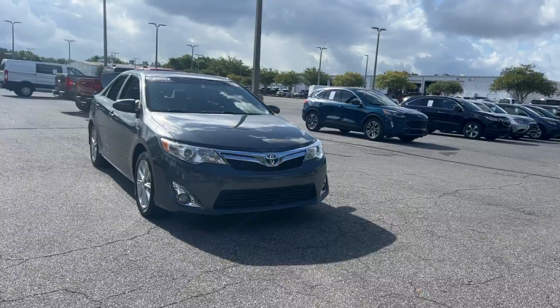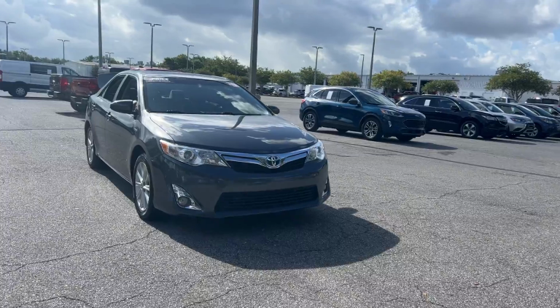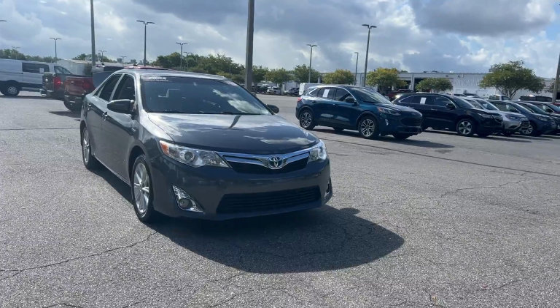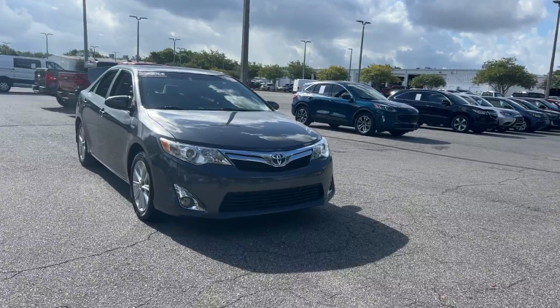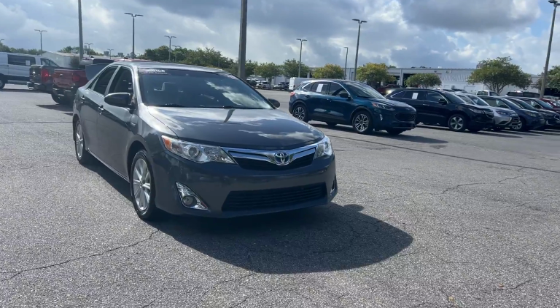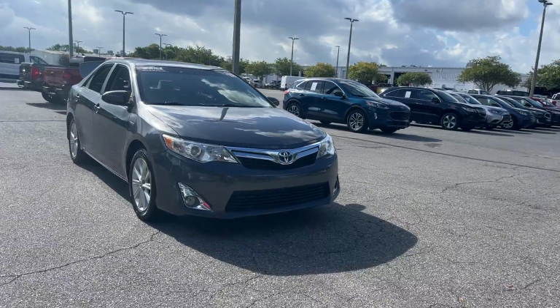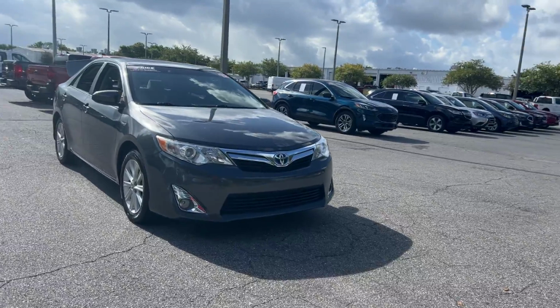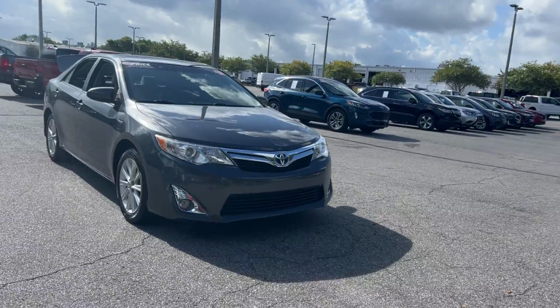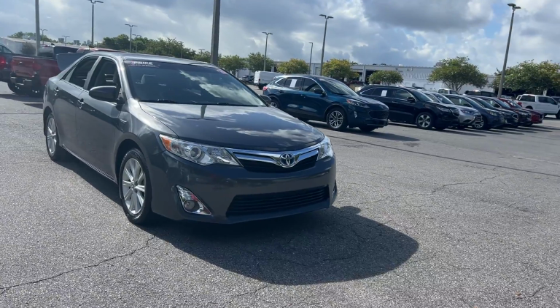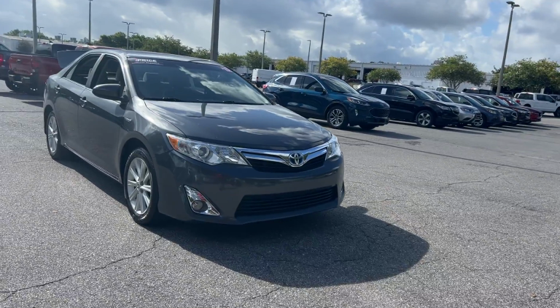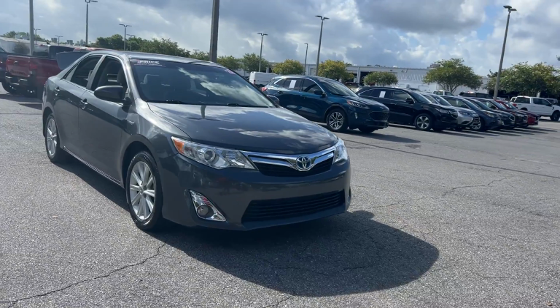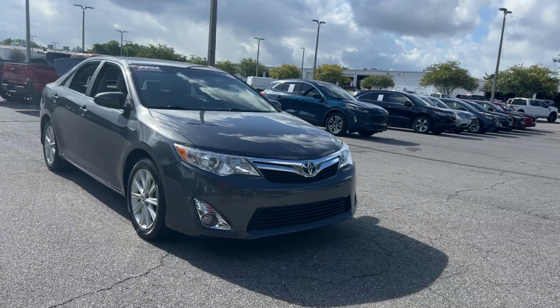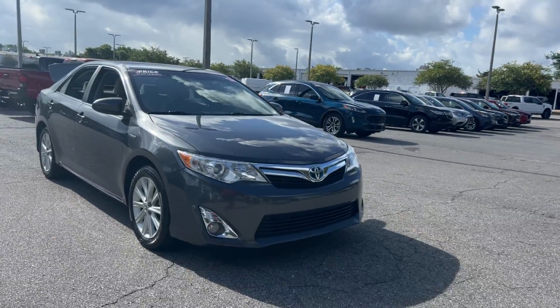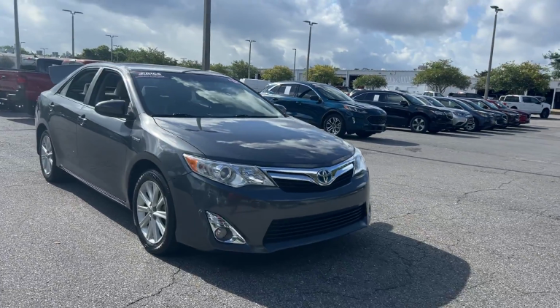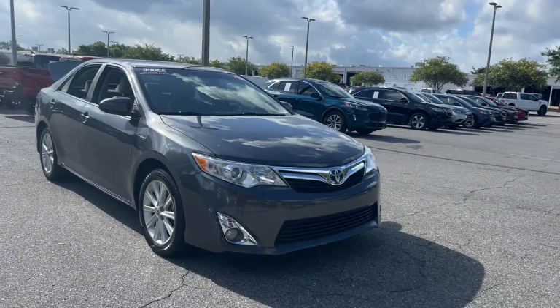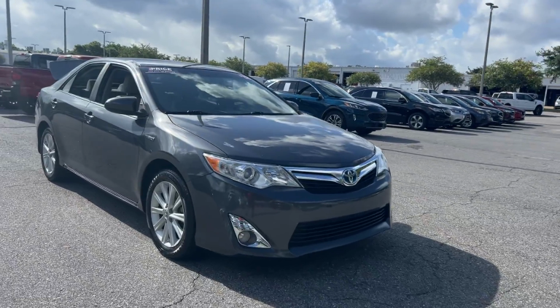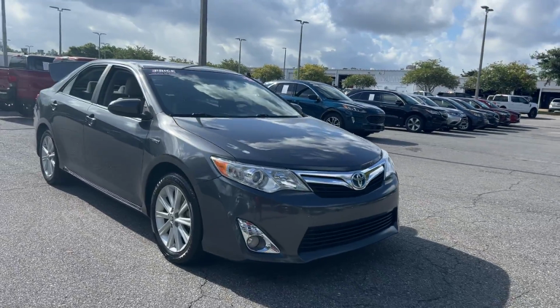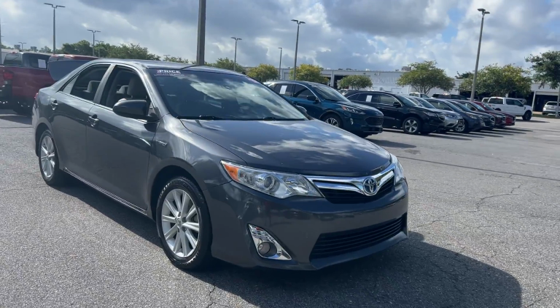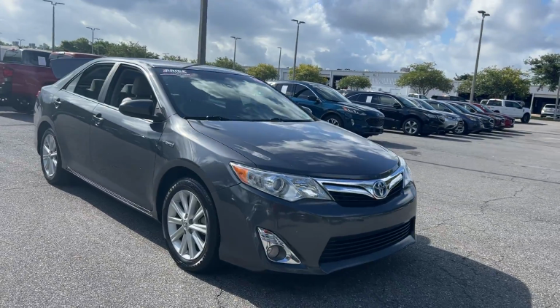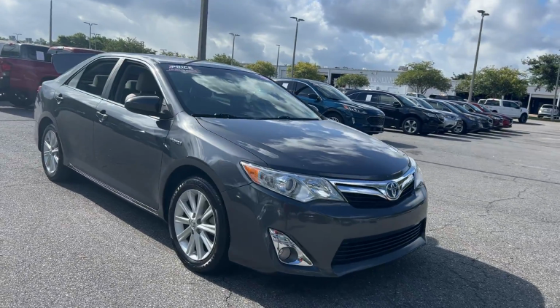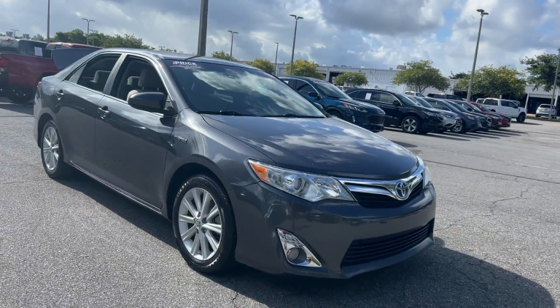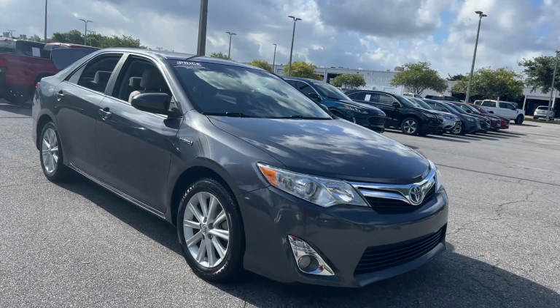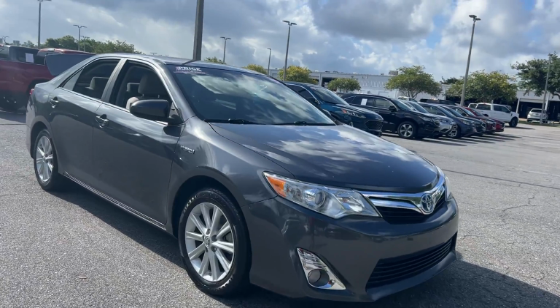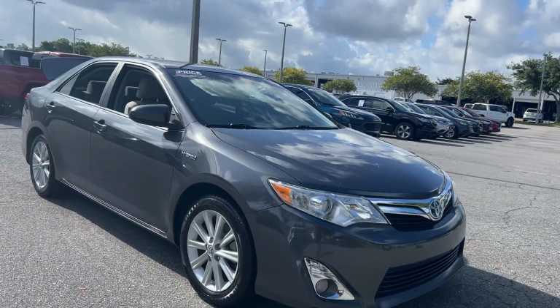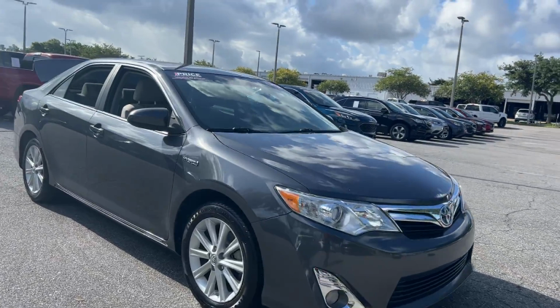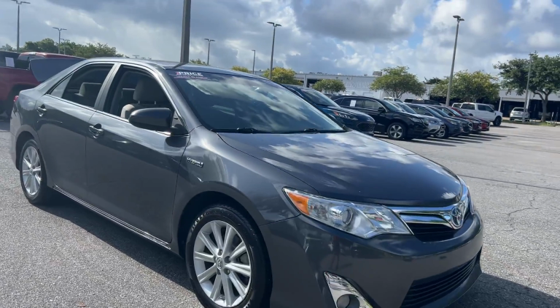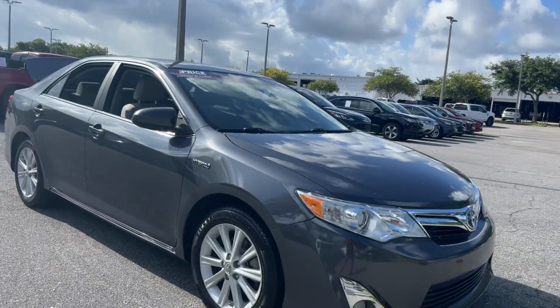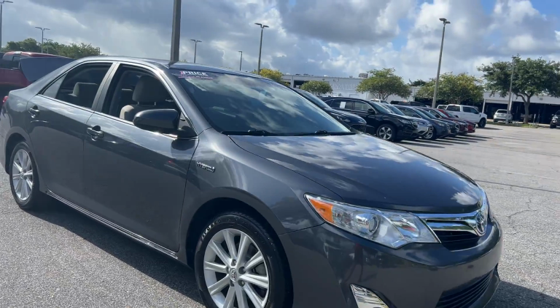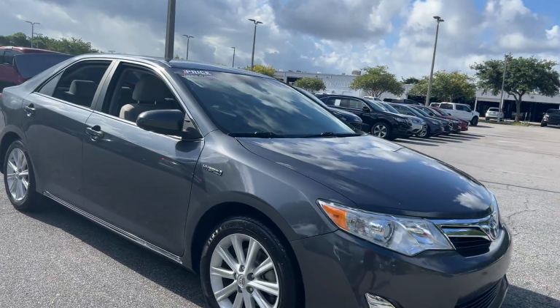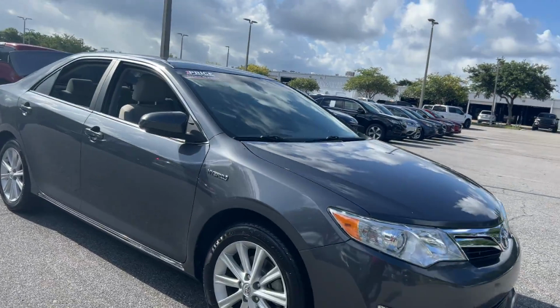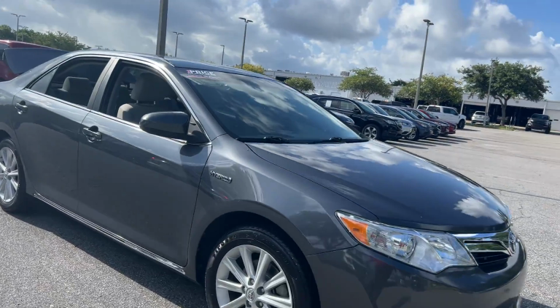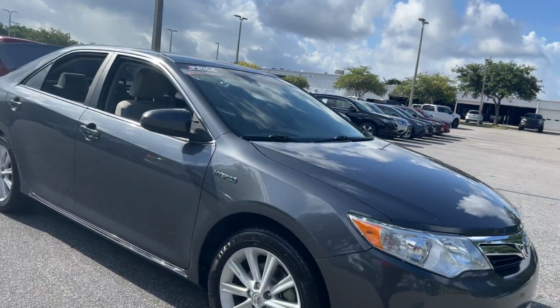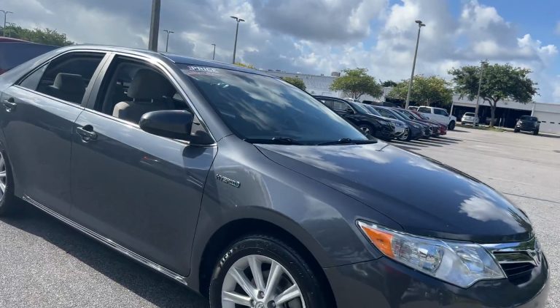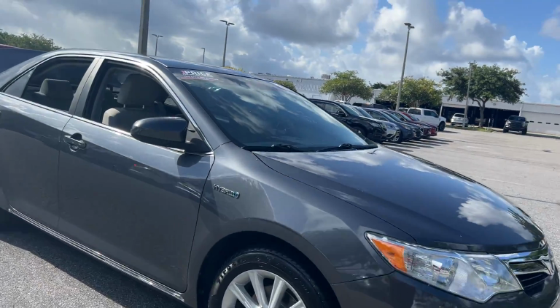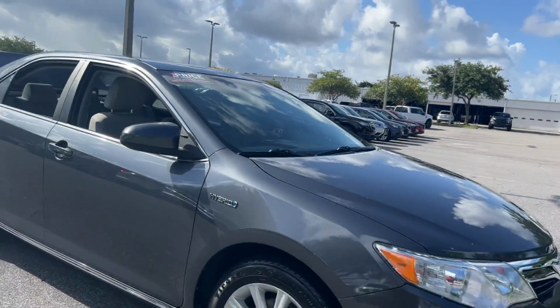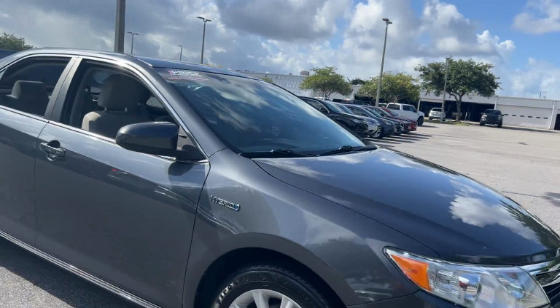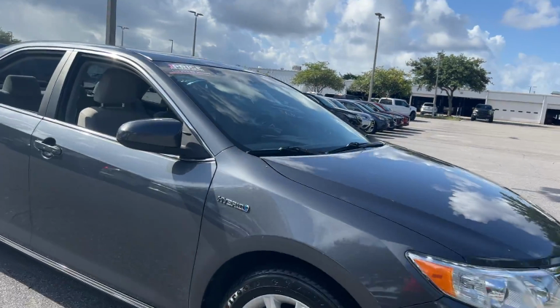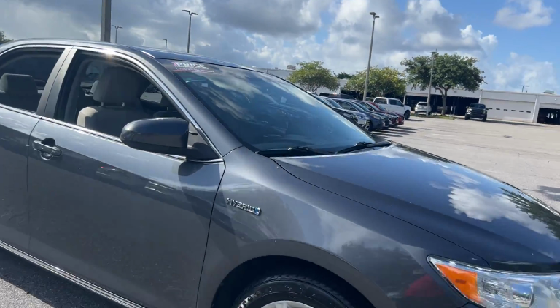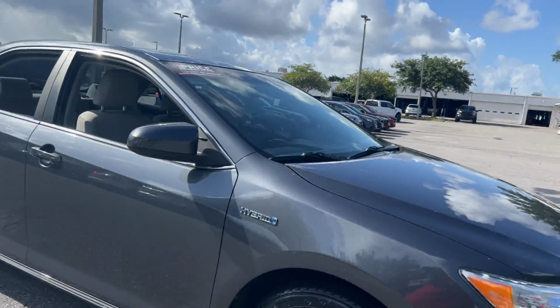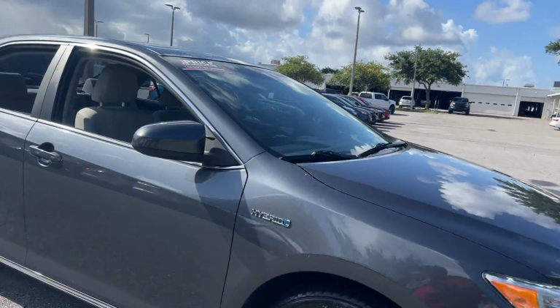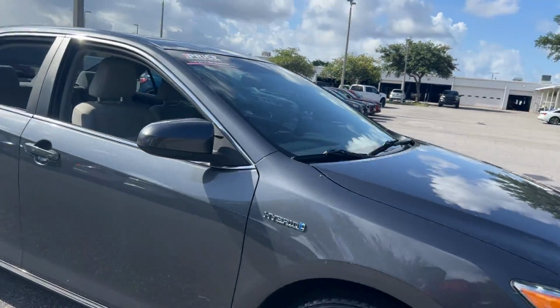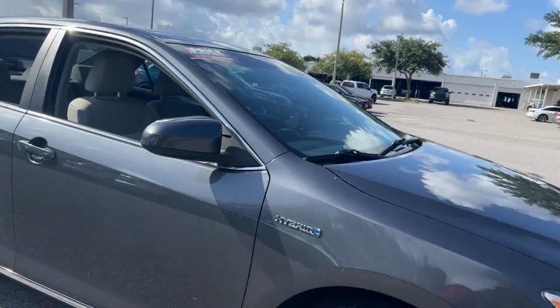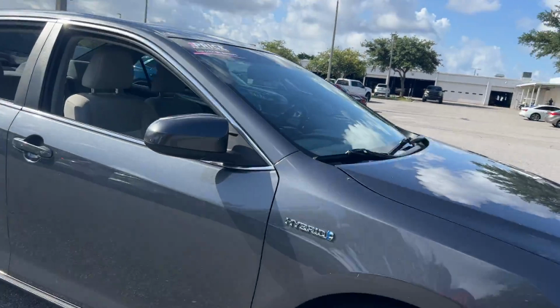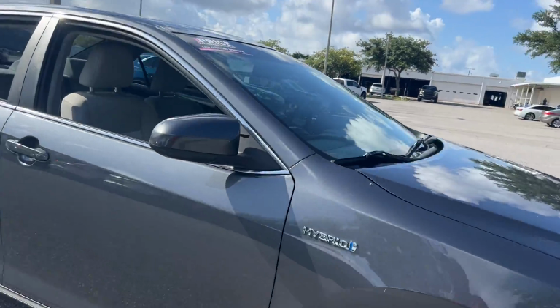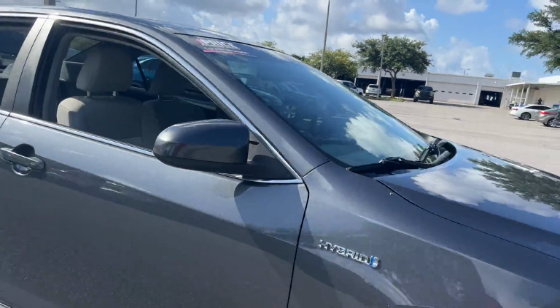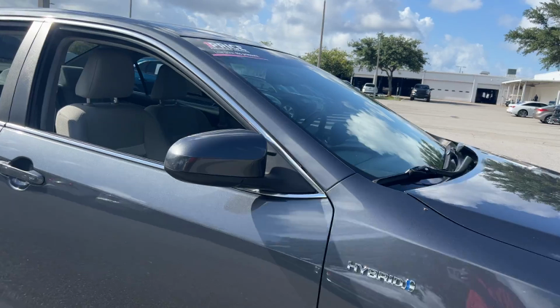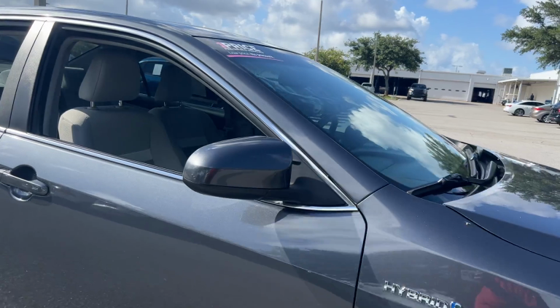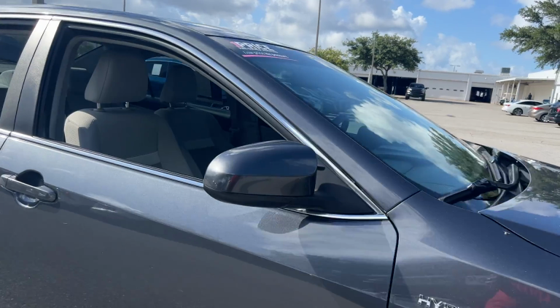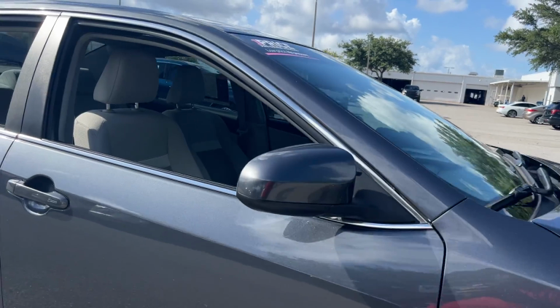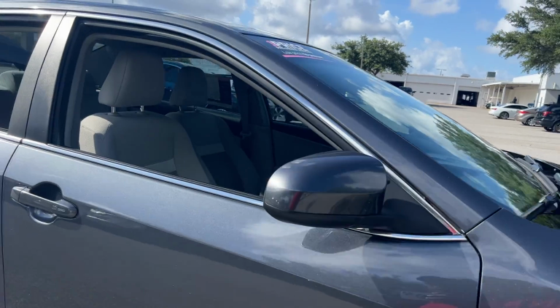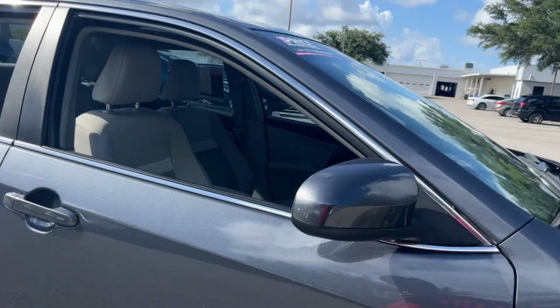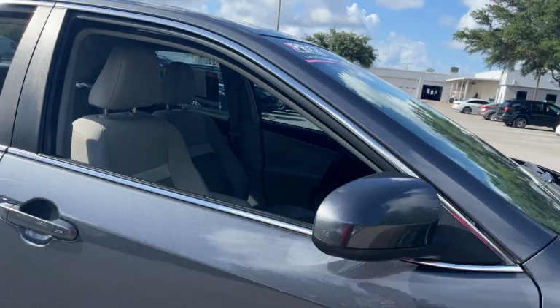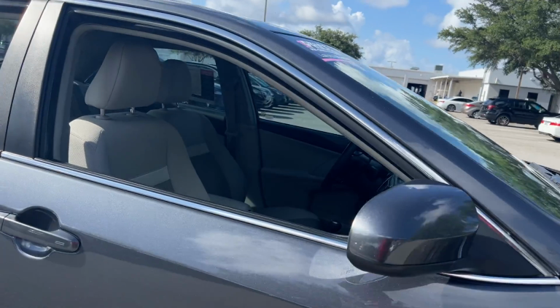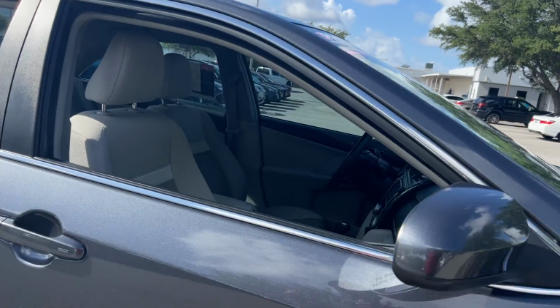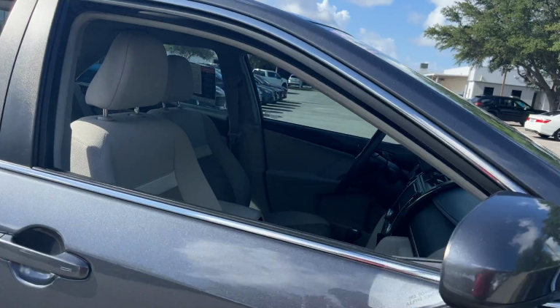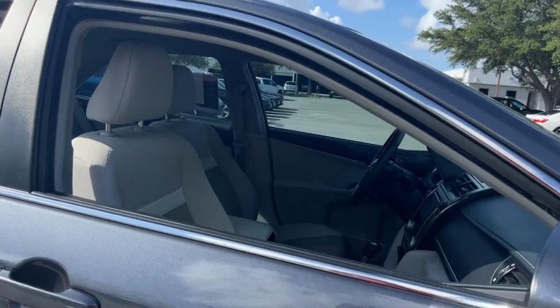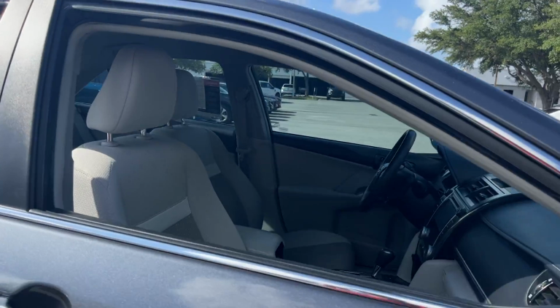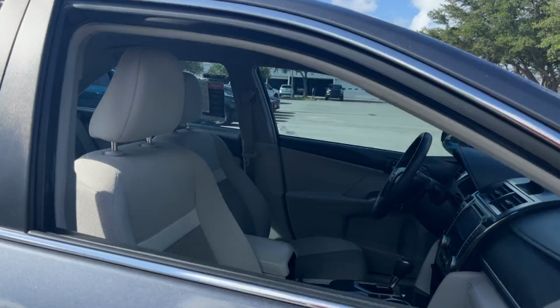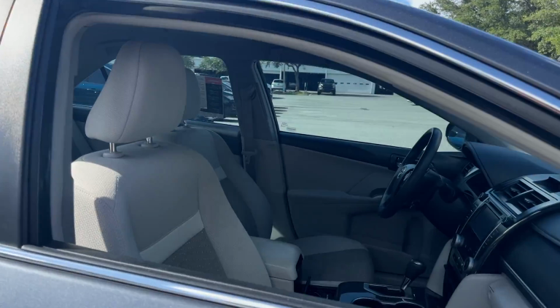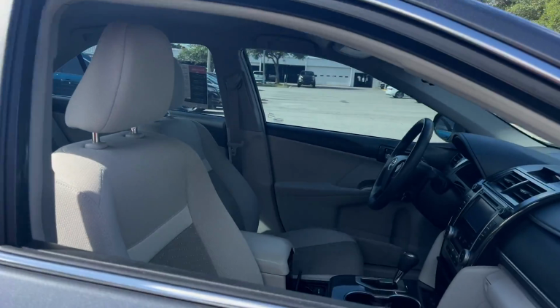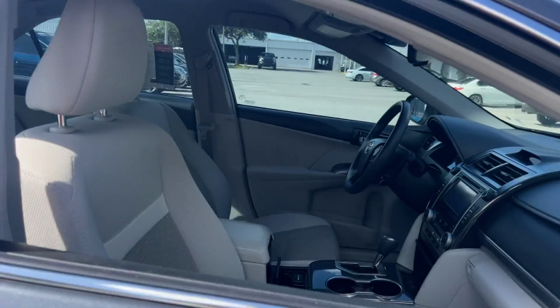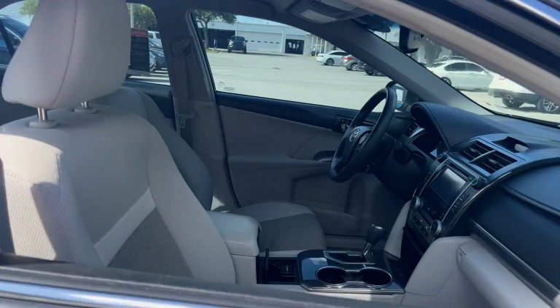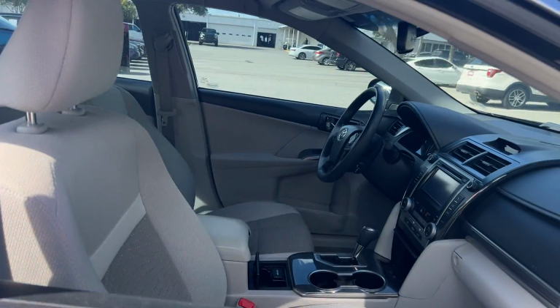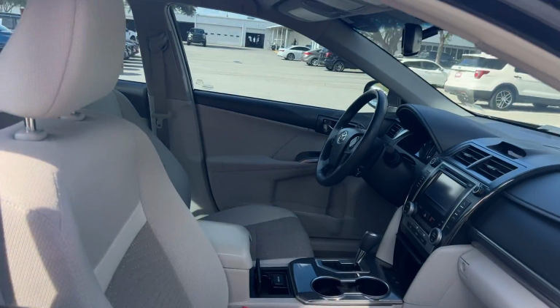This is a 2012 Toyota Camry hybrid, gray over gray interior.